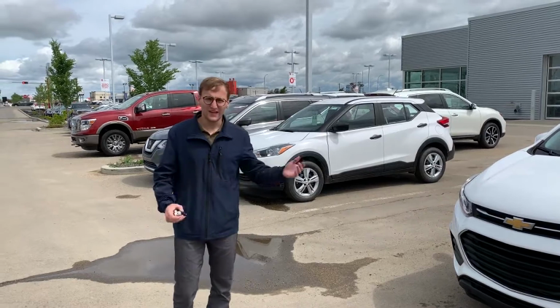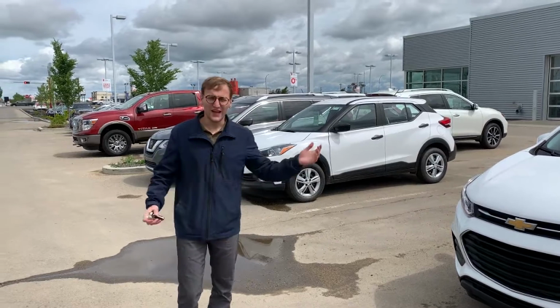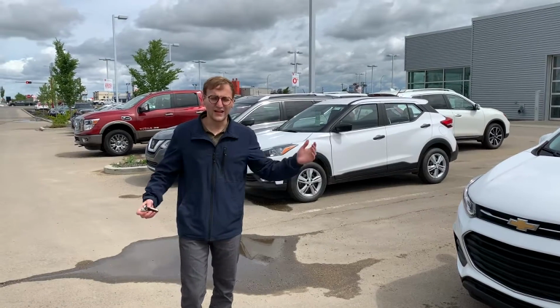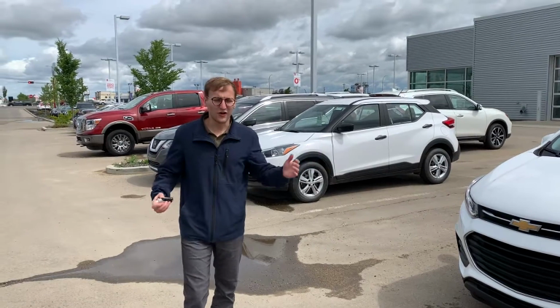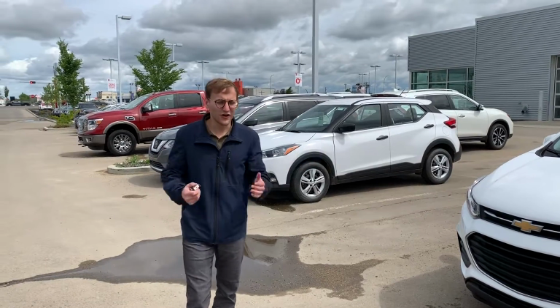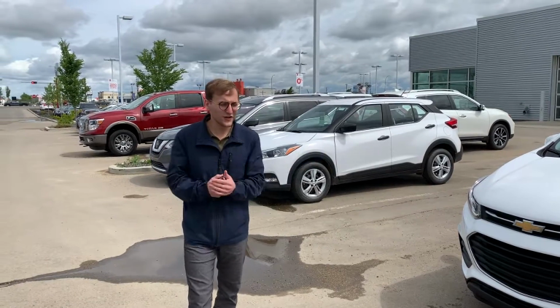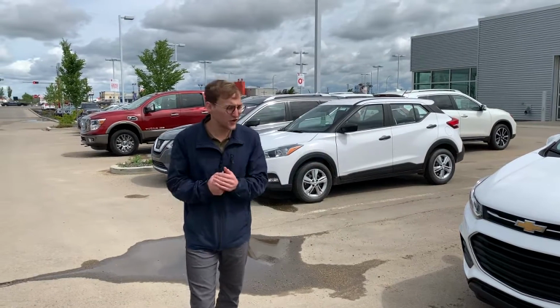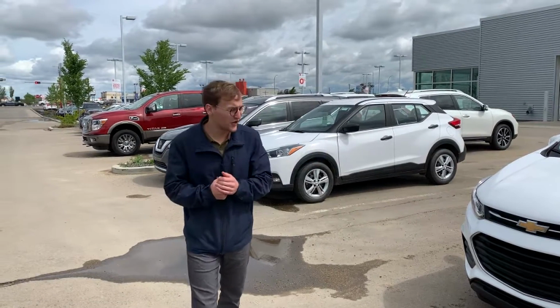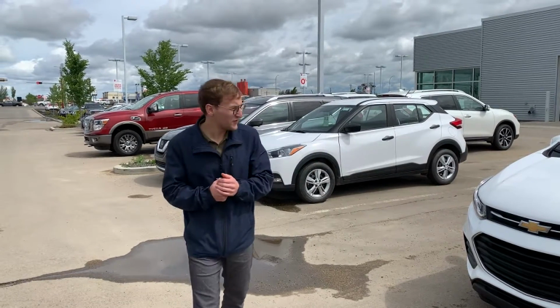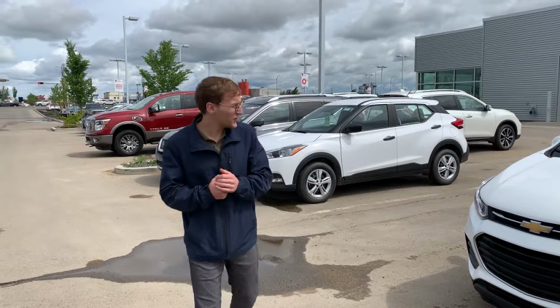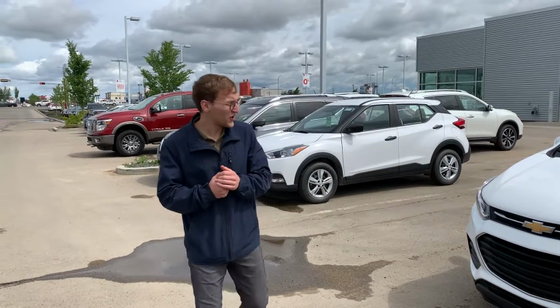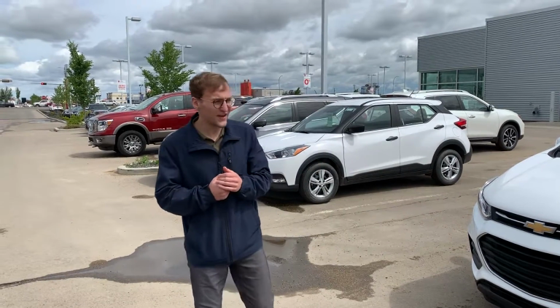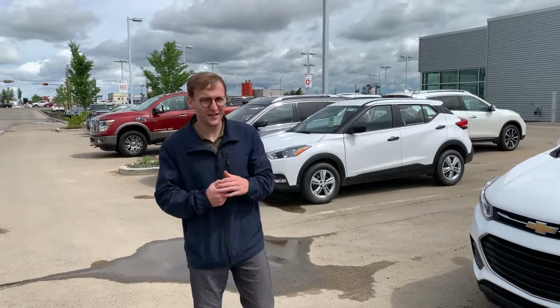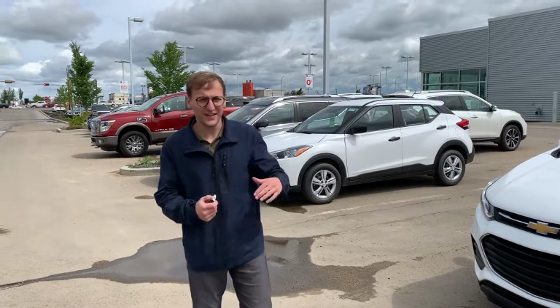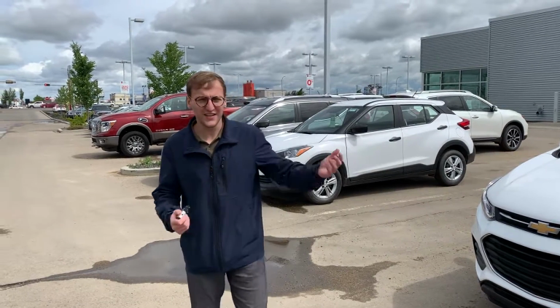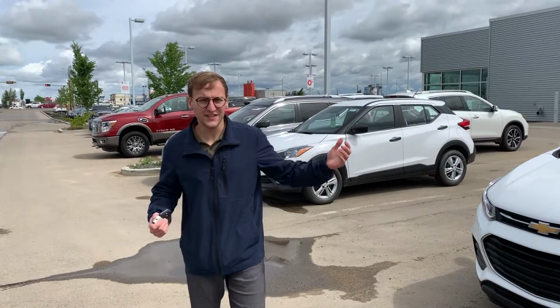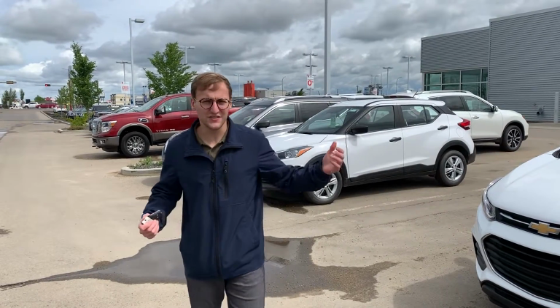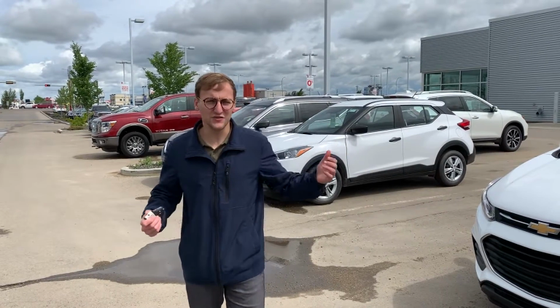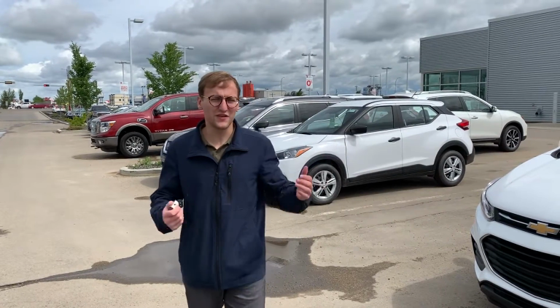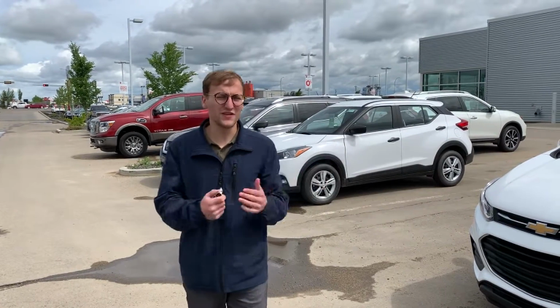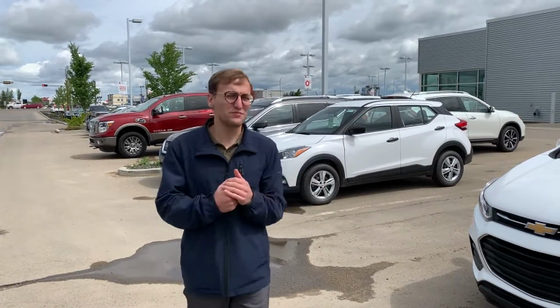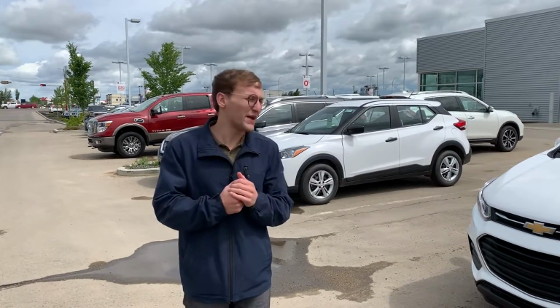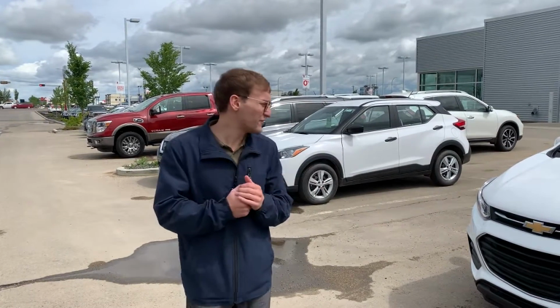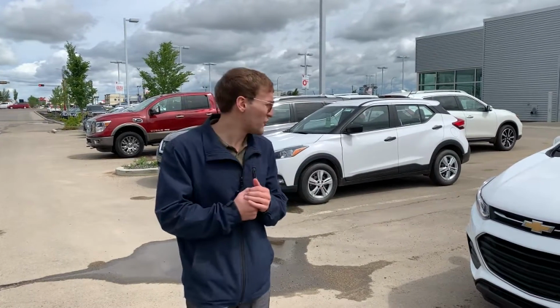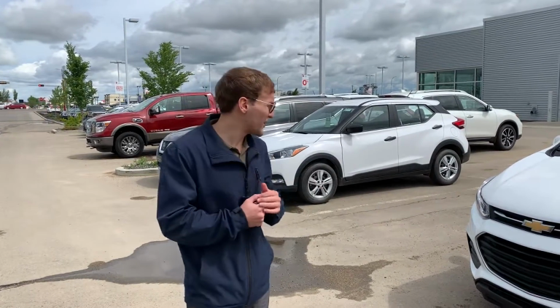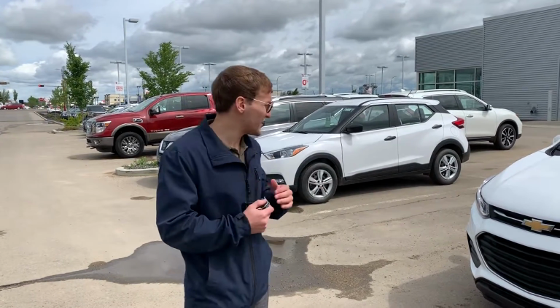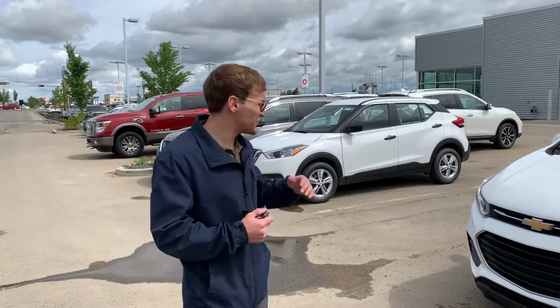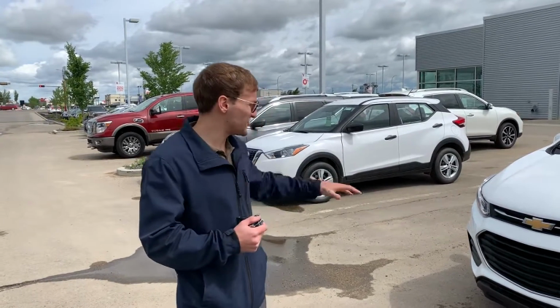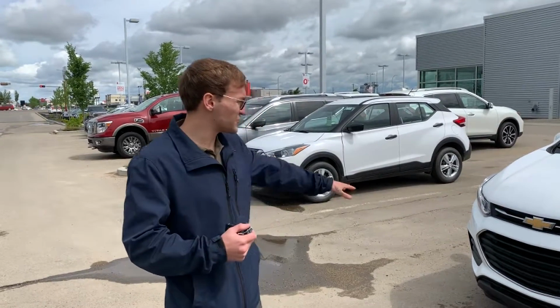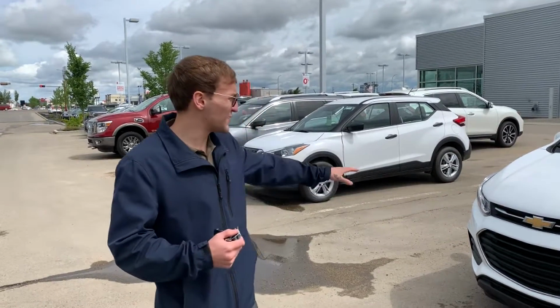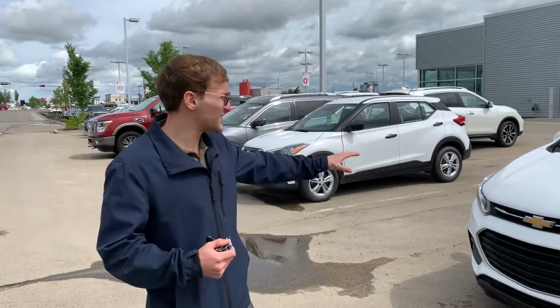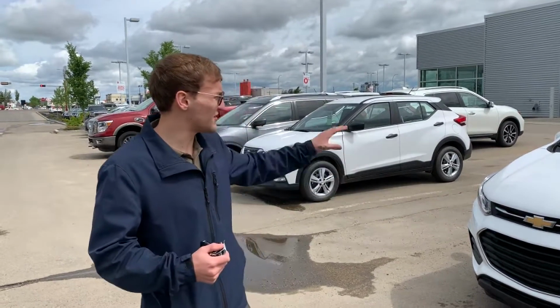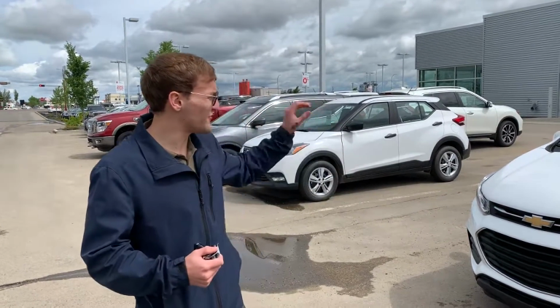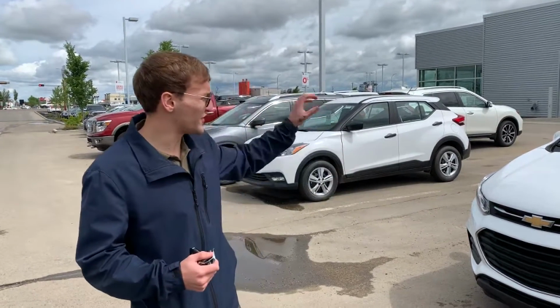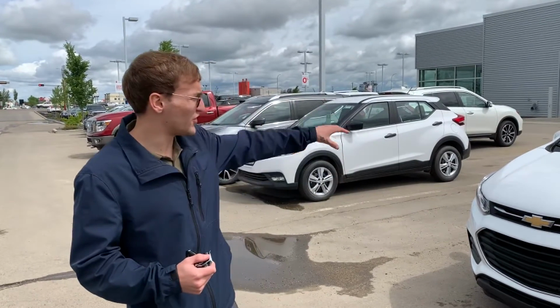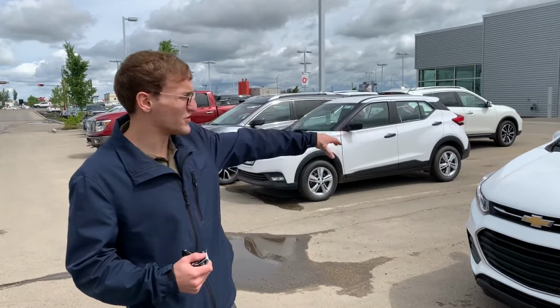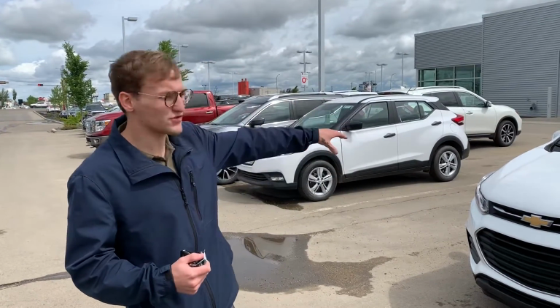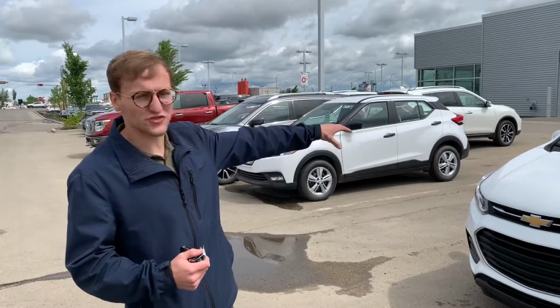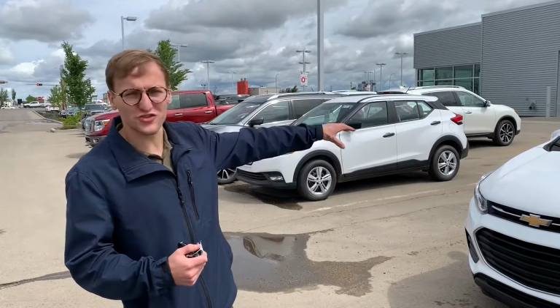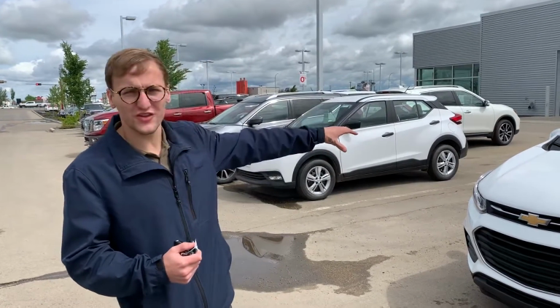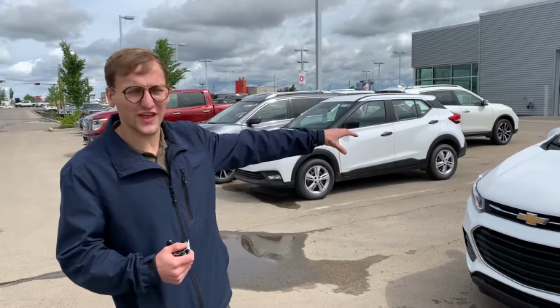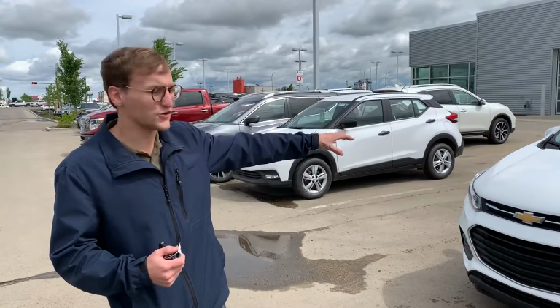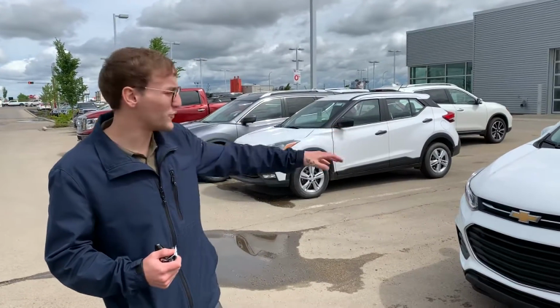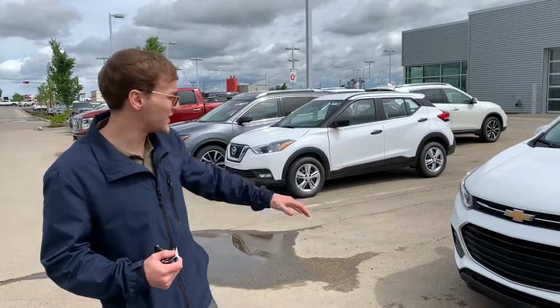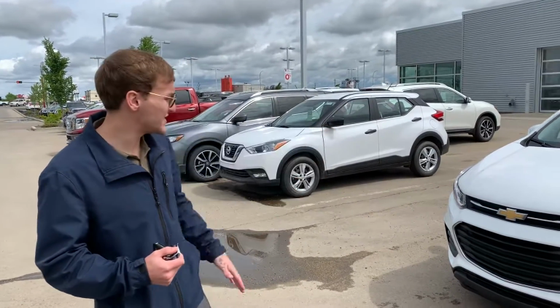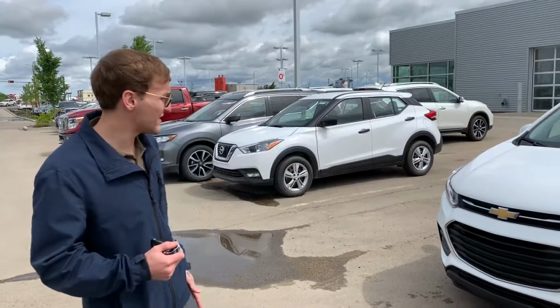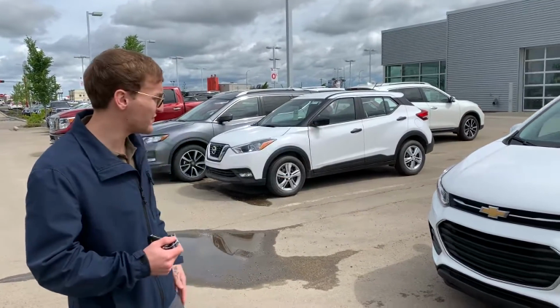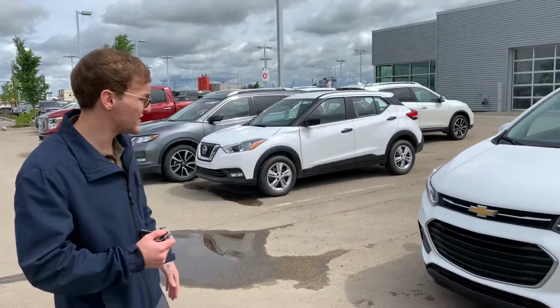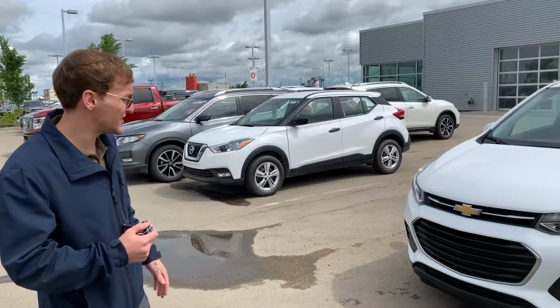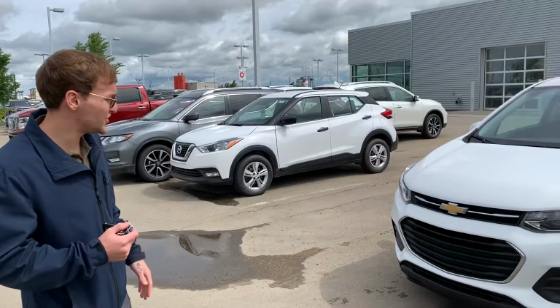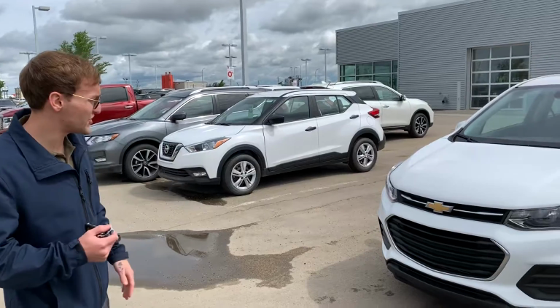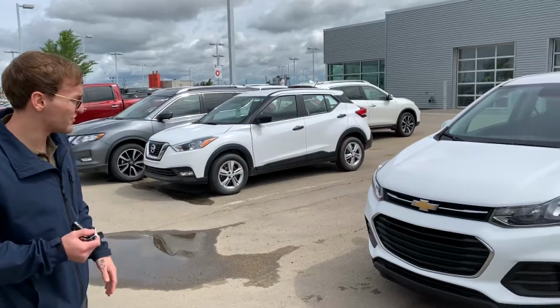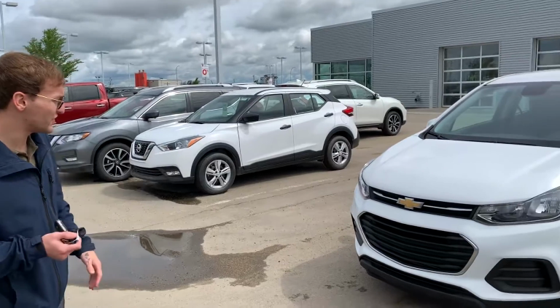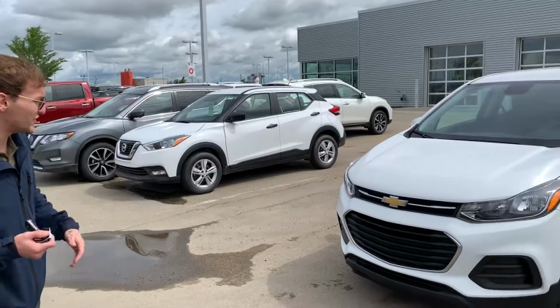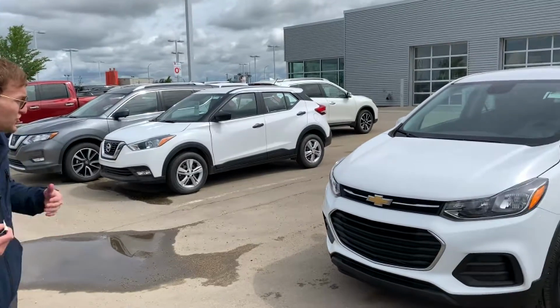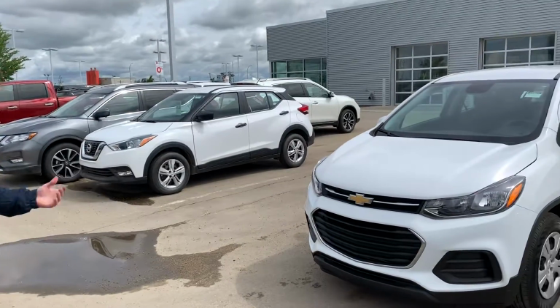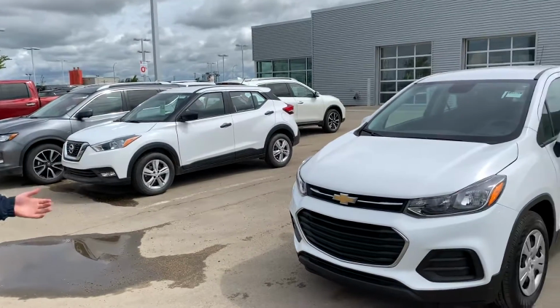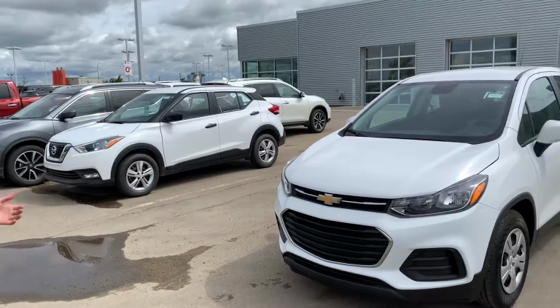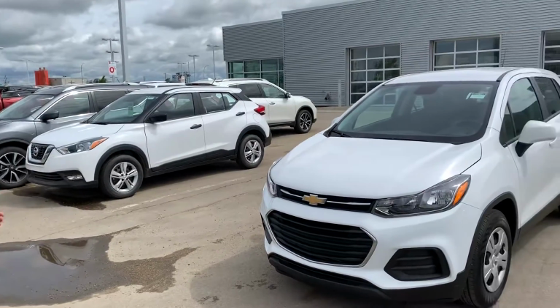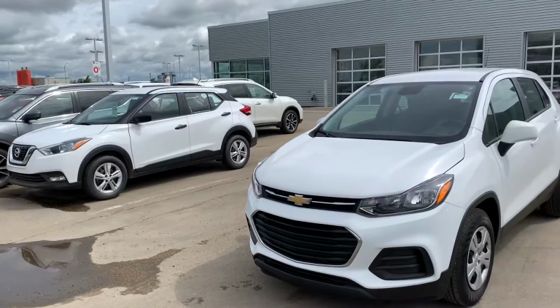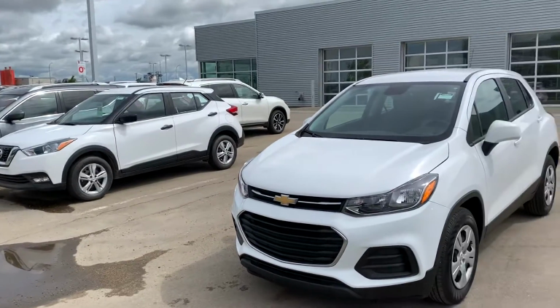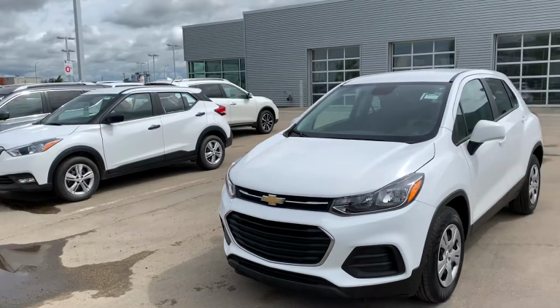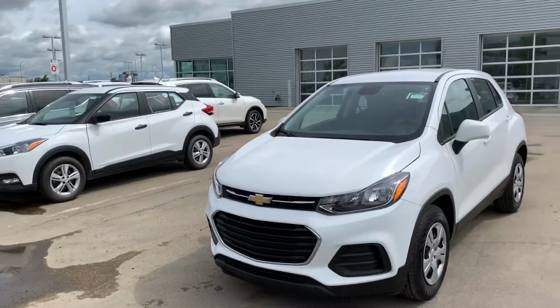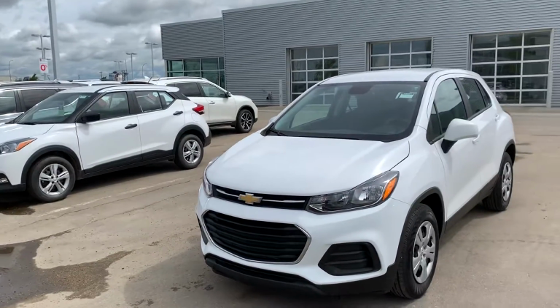Hey, Laura Donovan here at LA Nissan Toyota. I just mainly want to introduce myself and also show you that 2017 Chevrolet Trax that you're looking at.